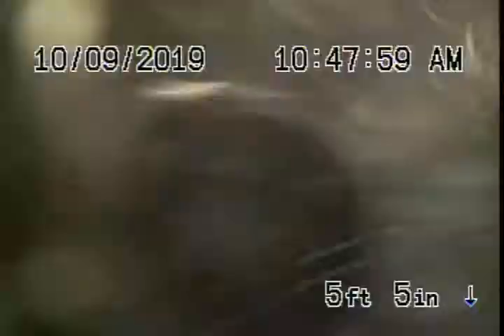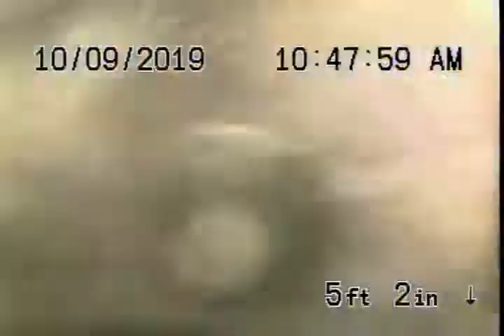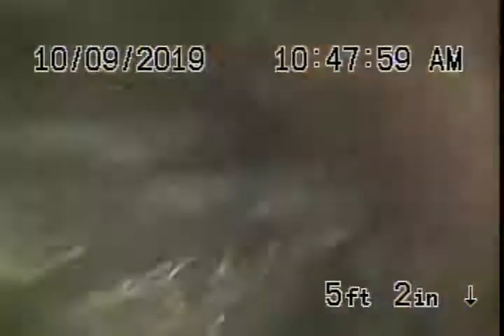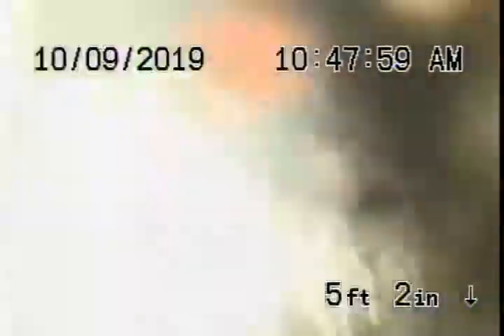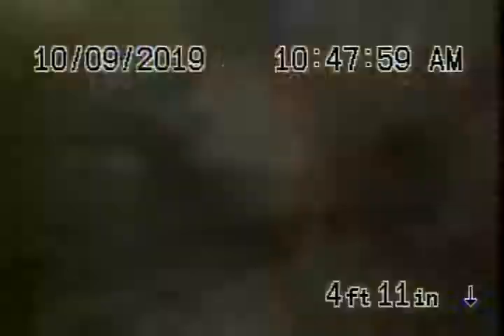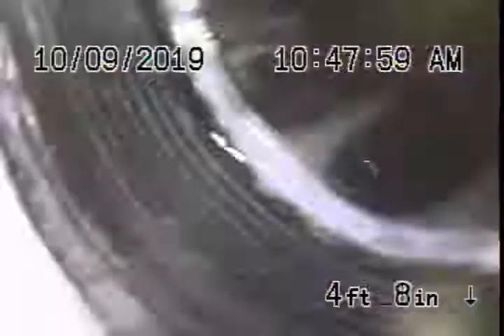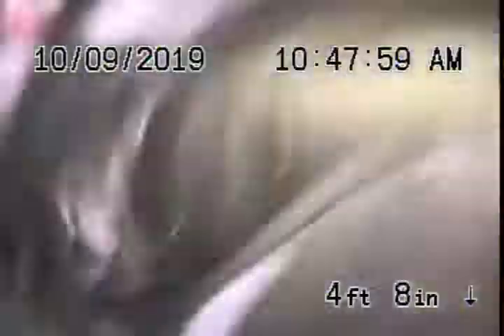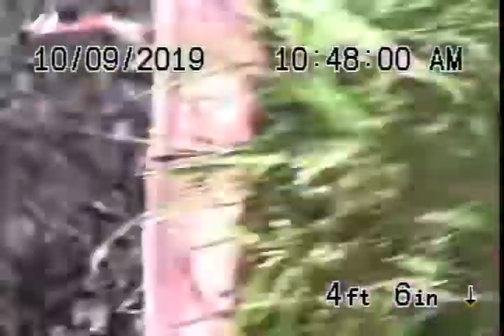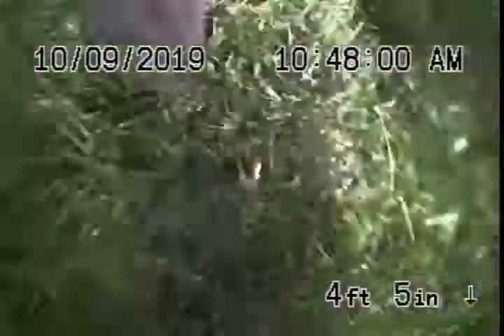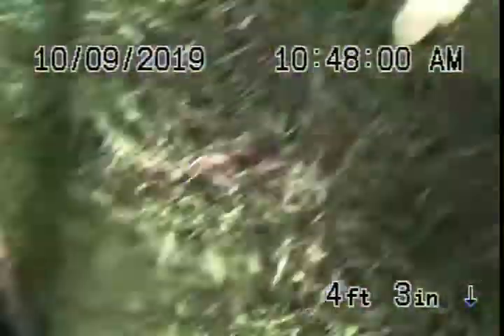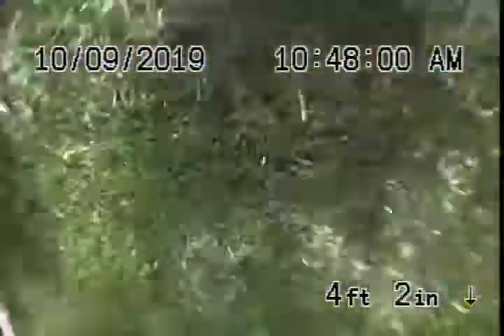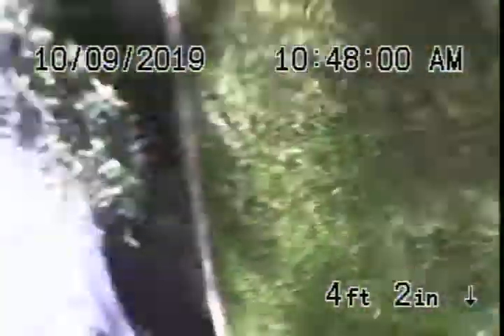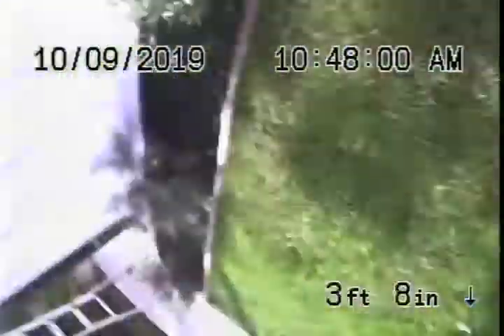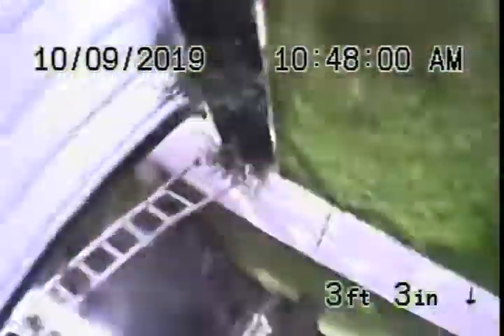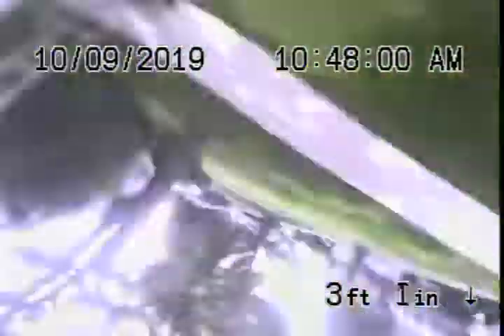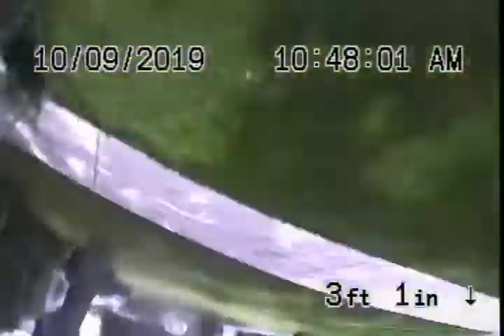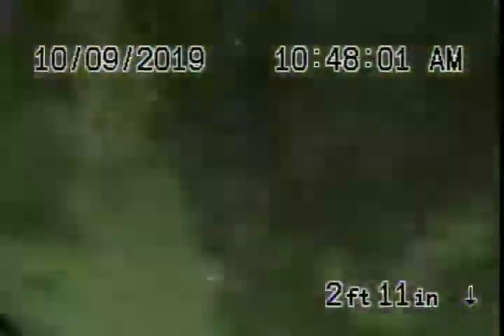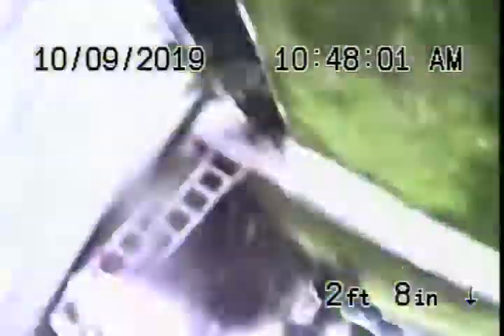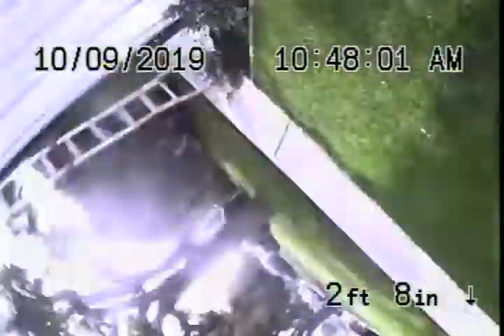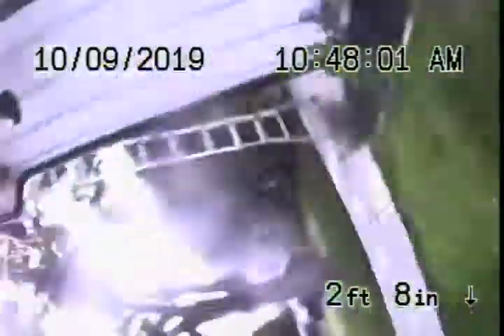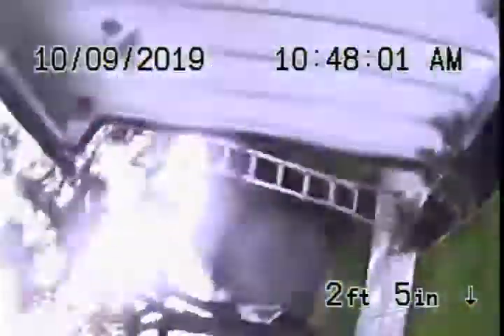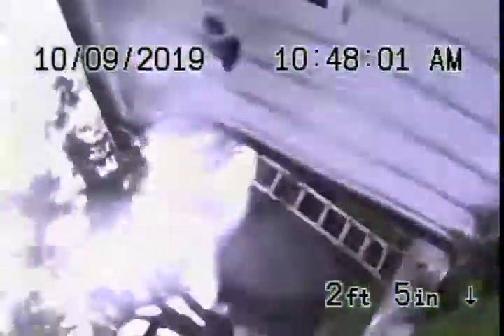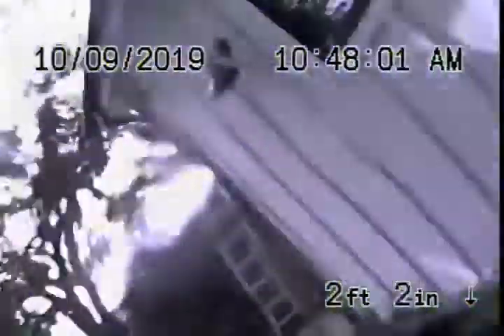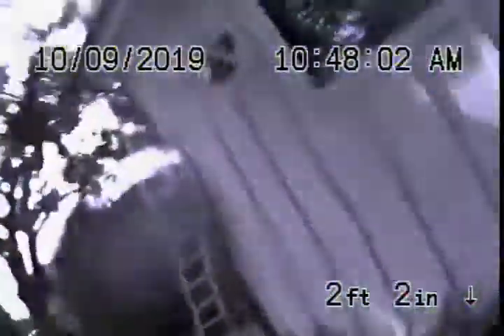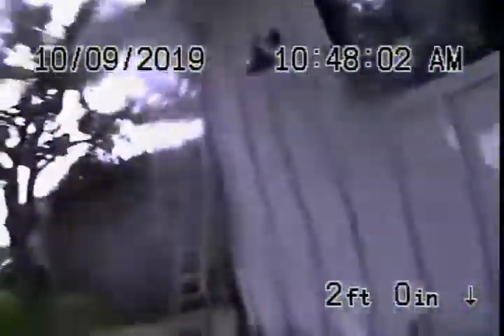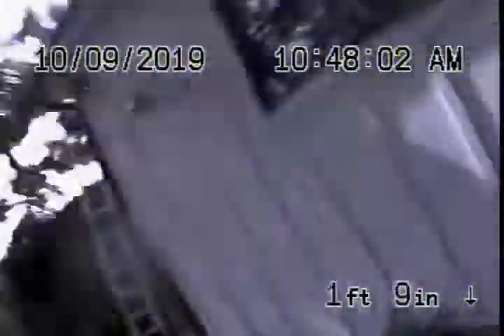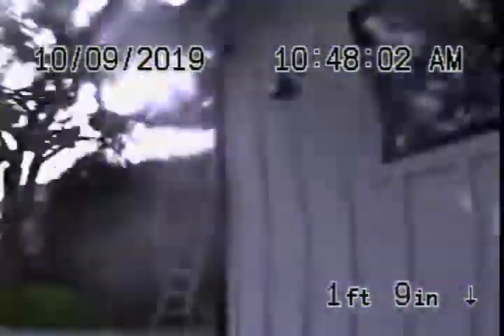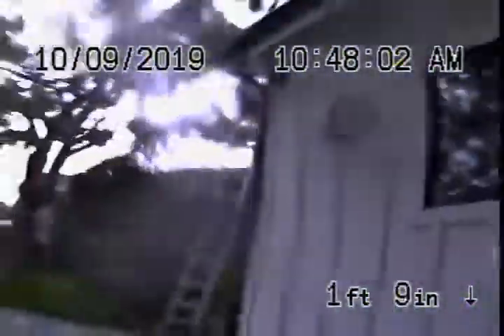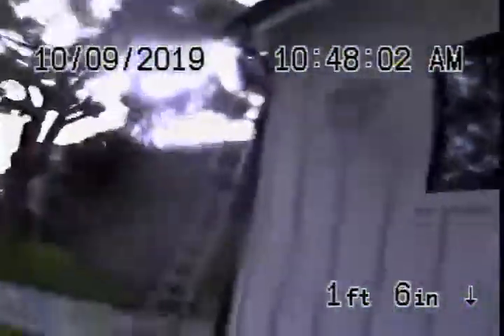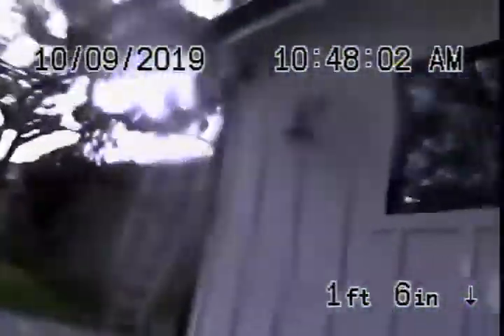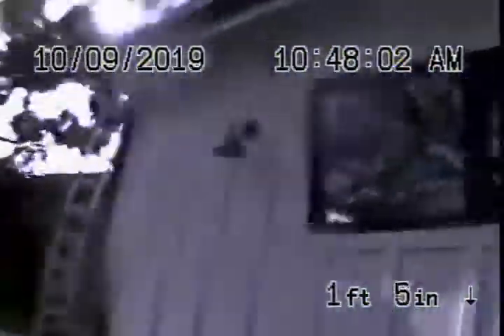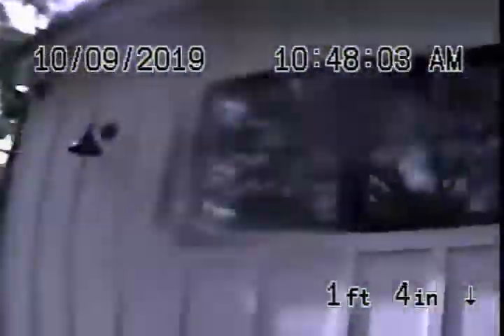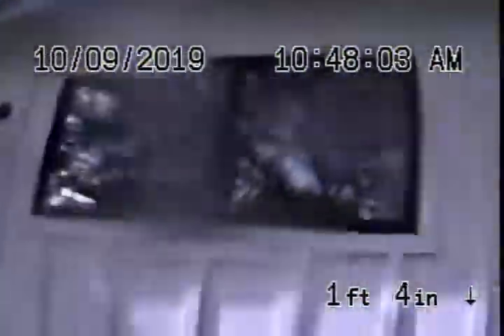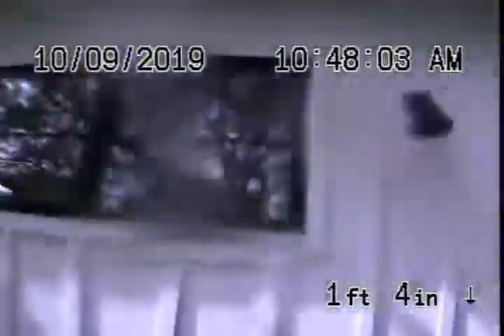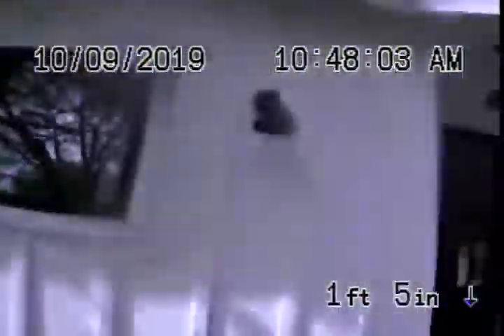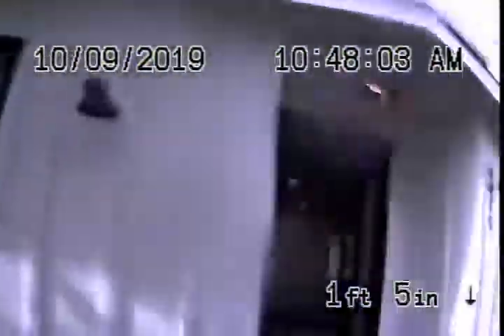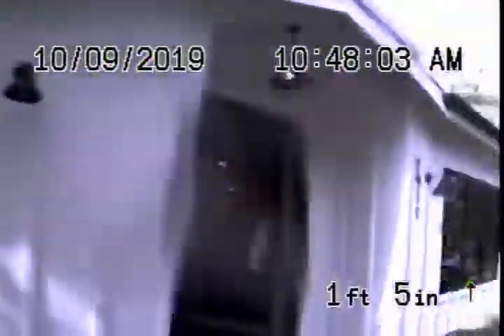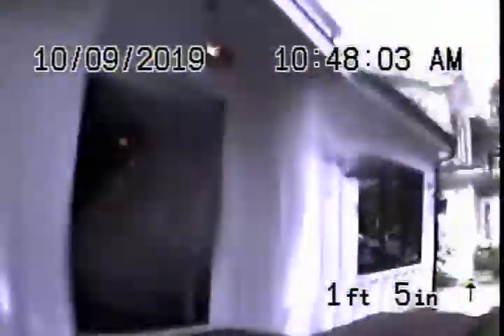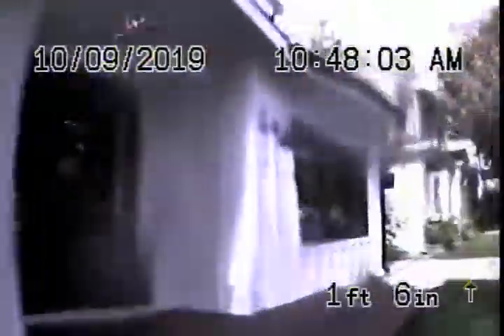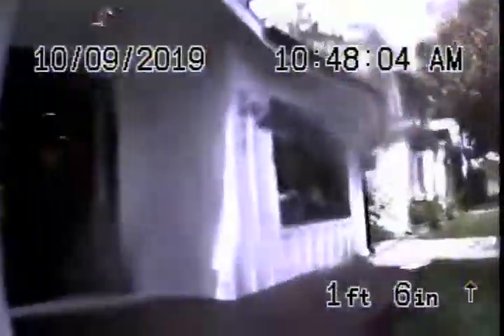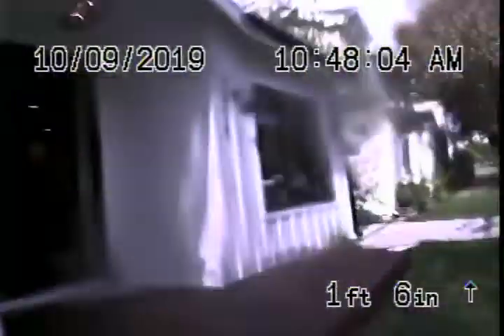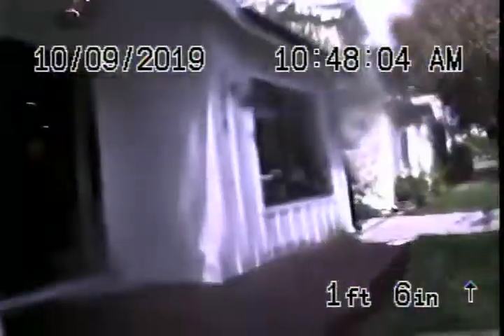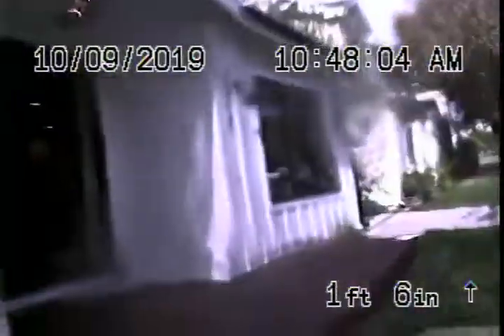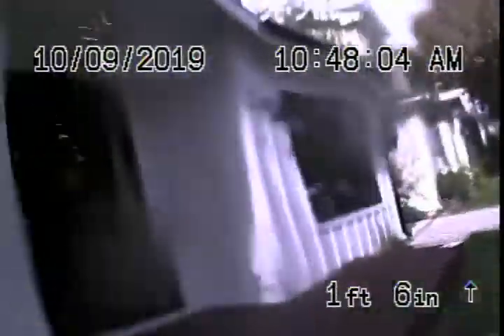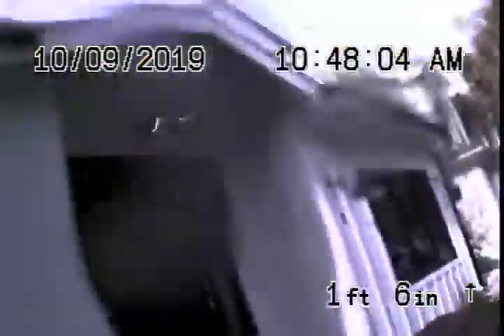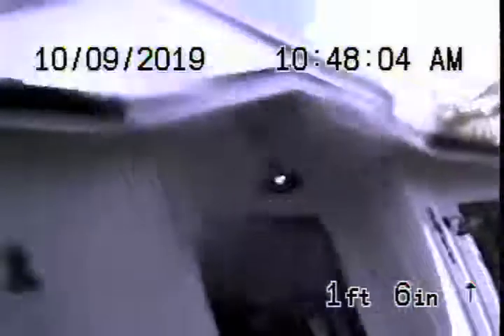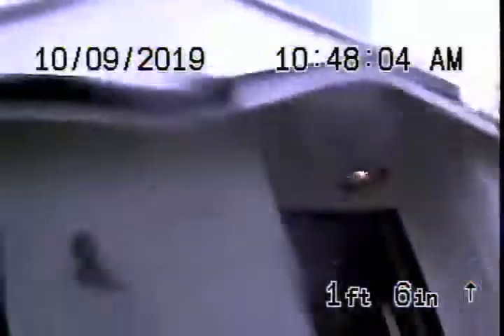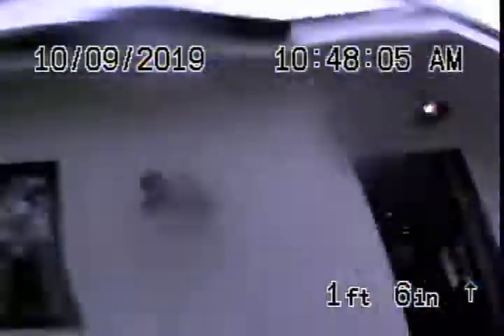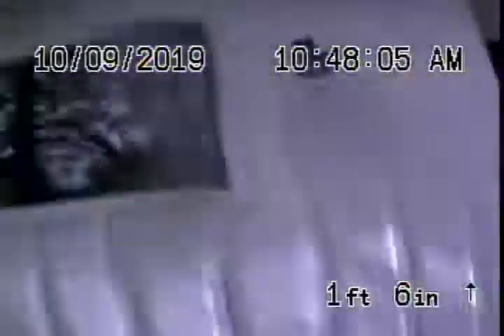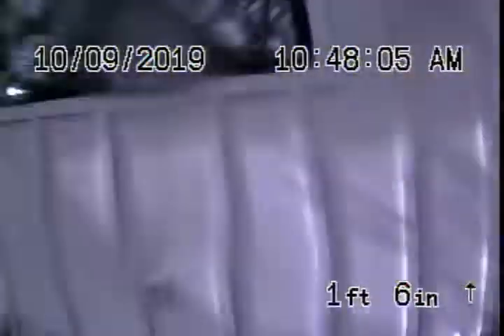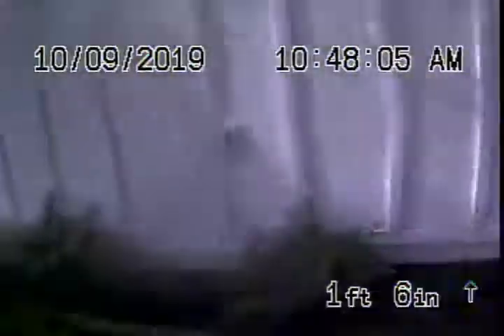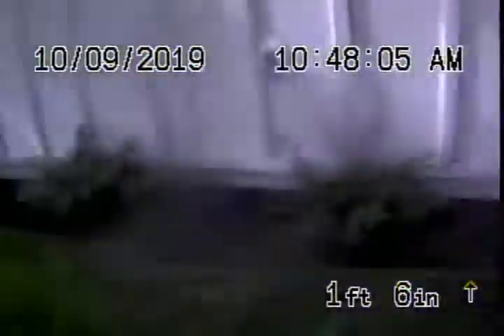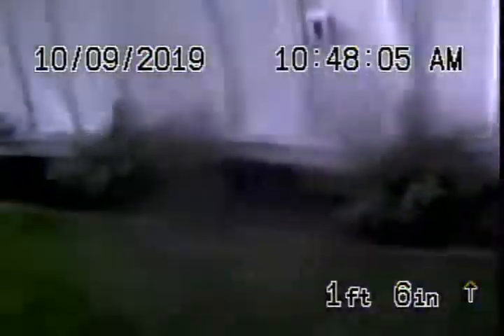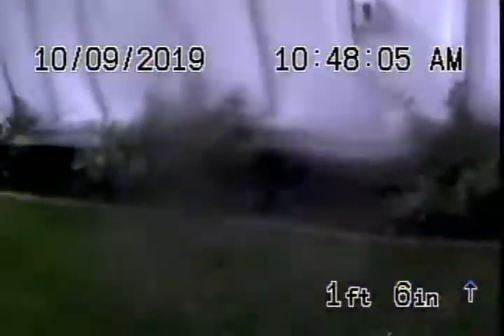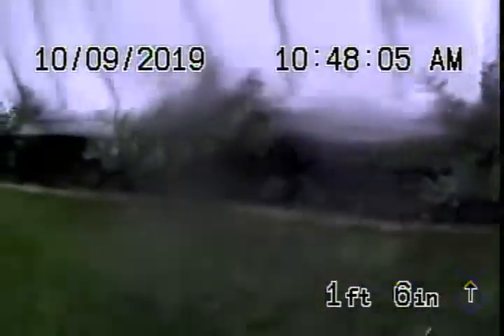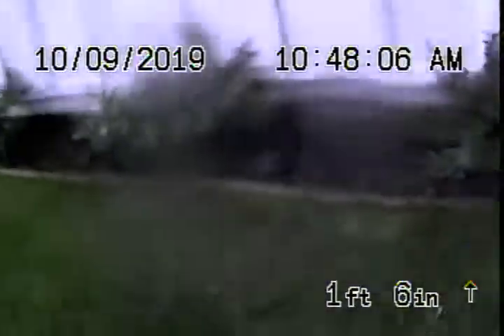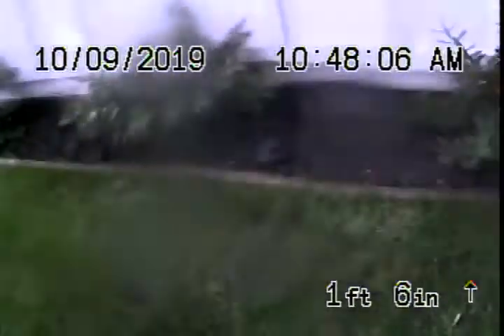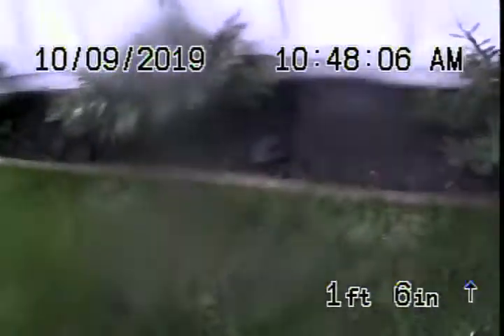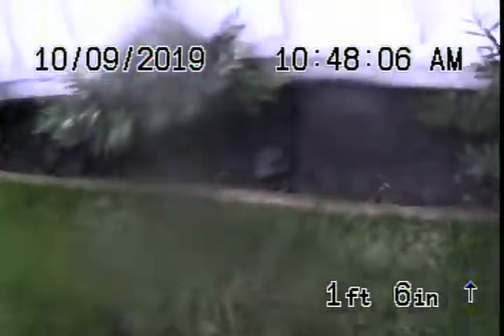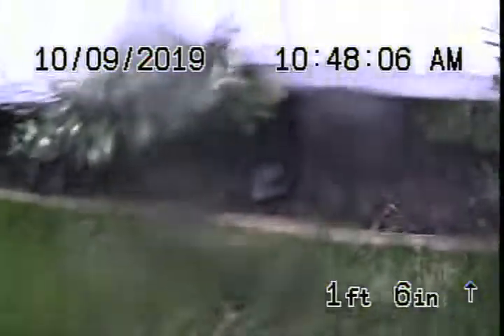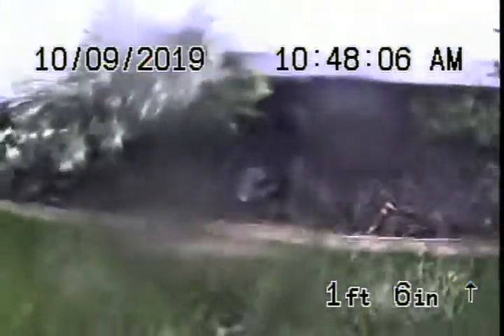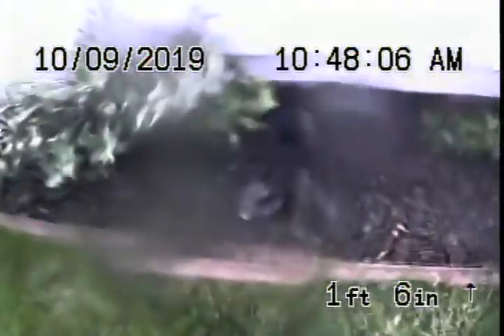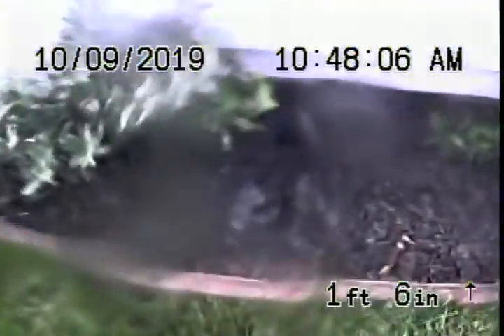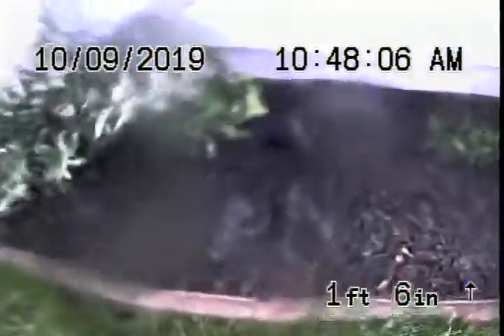Here it comes out of the clean-out here in the front of the house. We'll go ahead and stop the recording here.